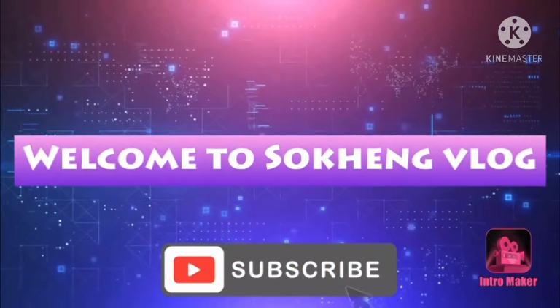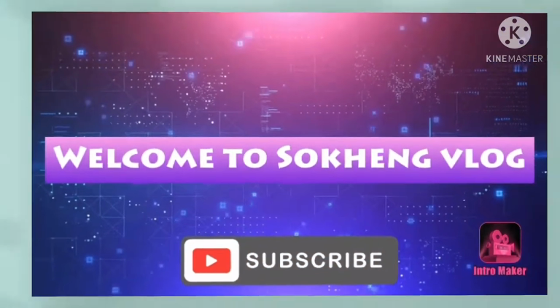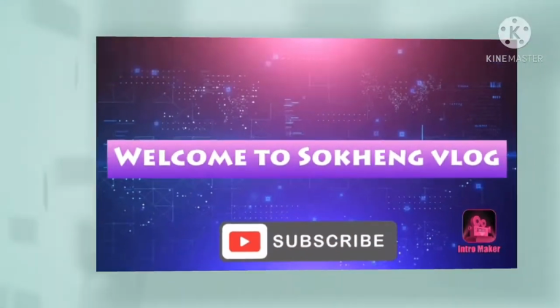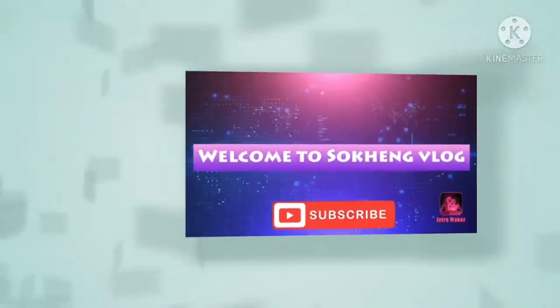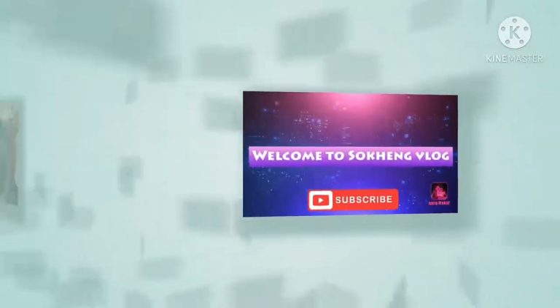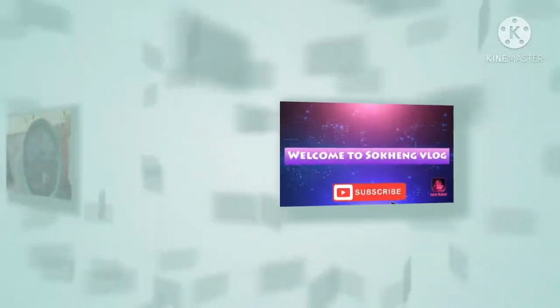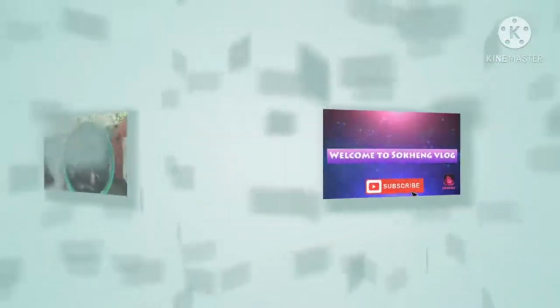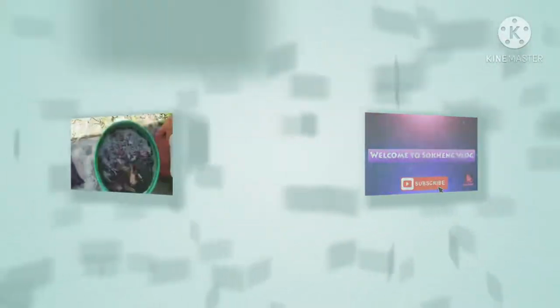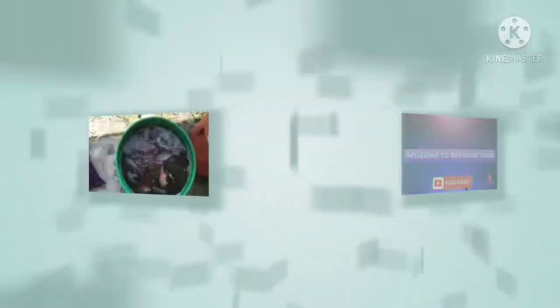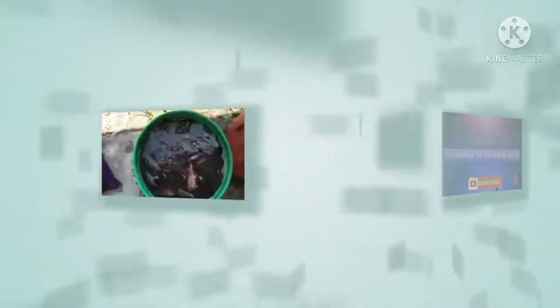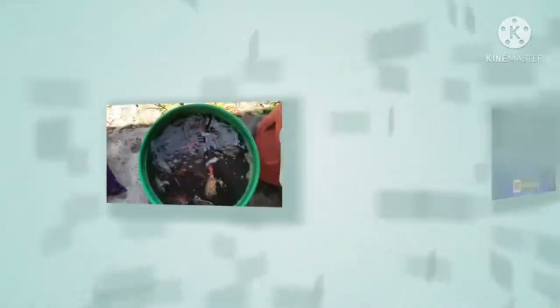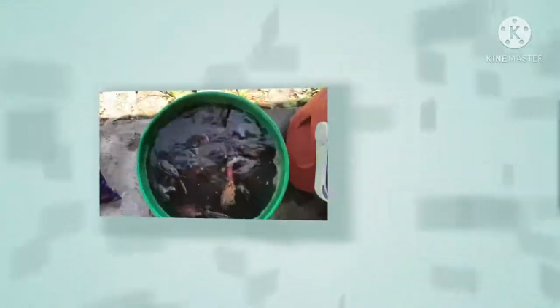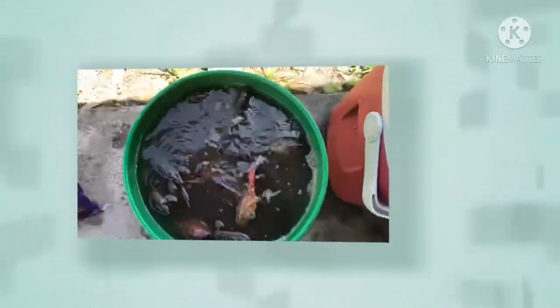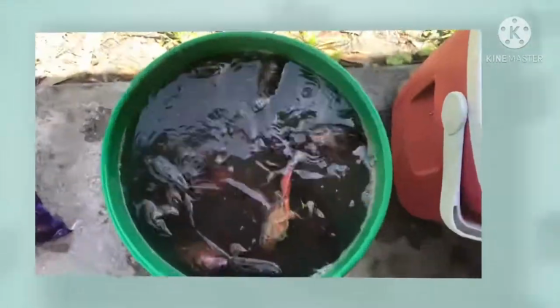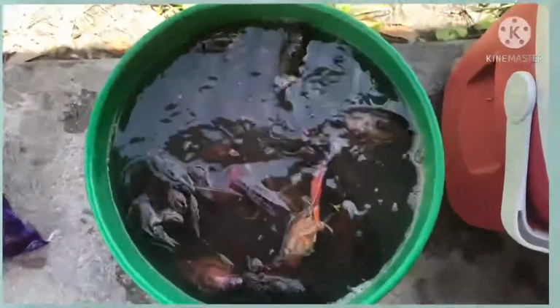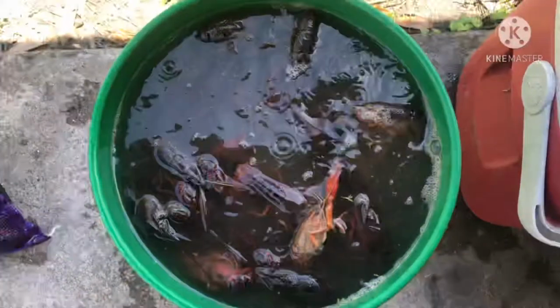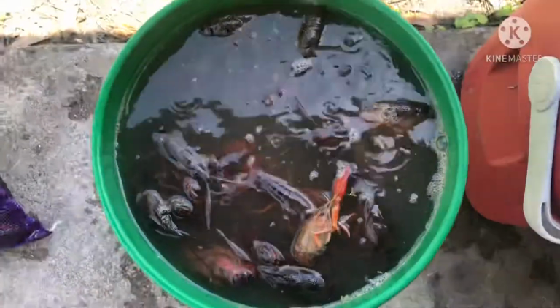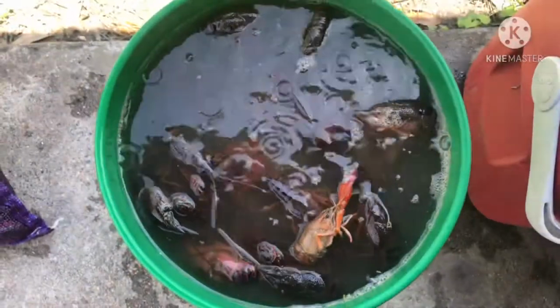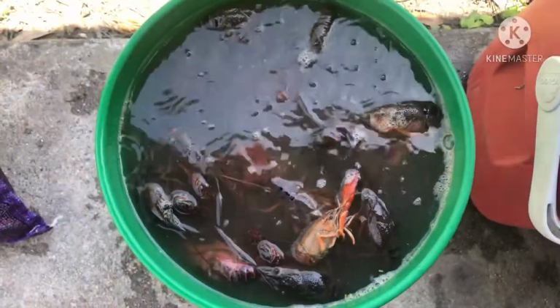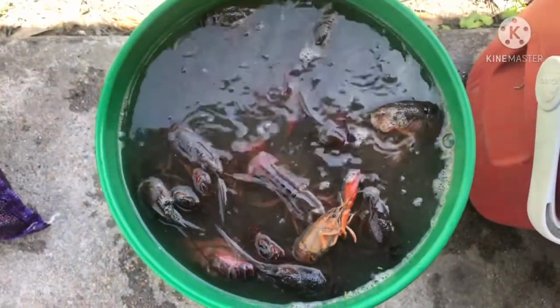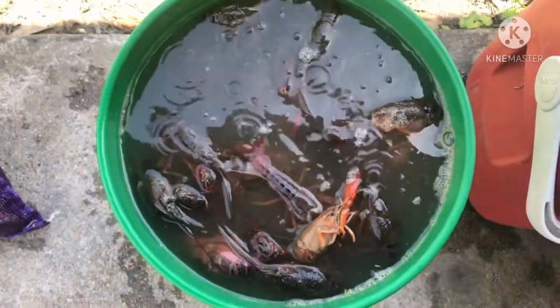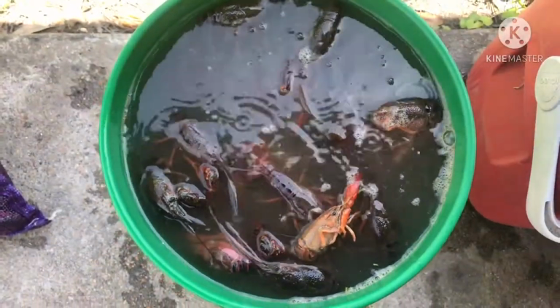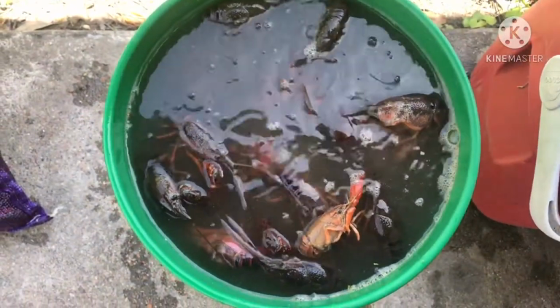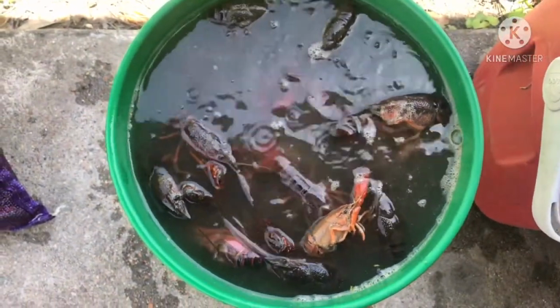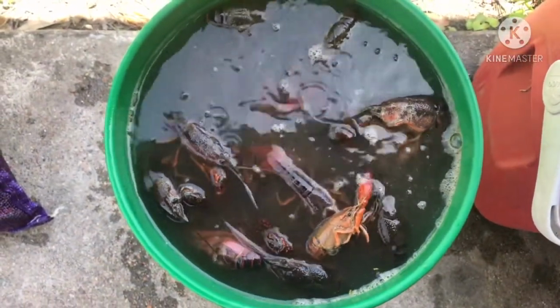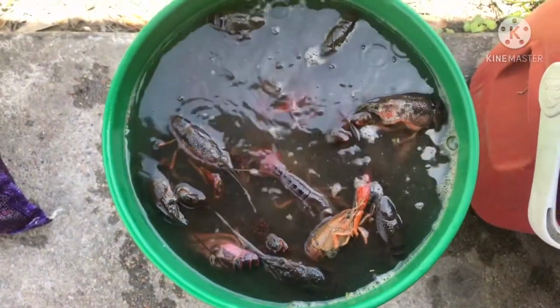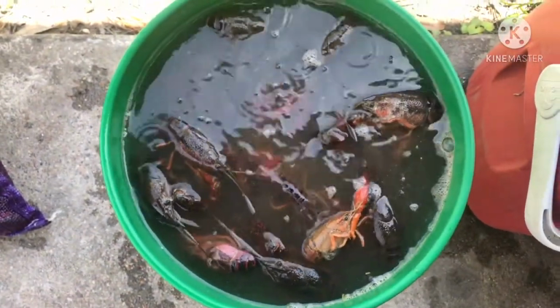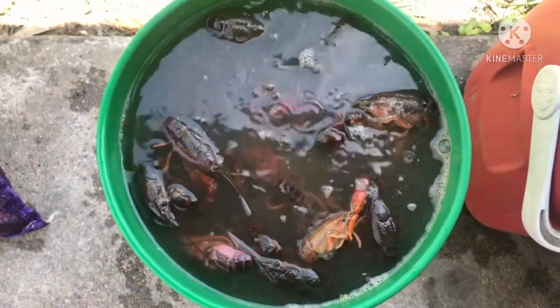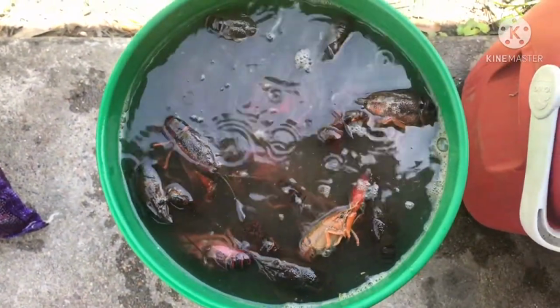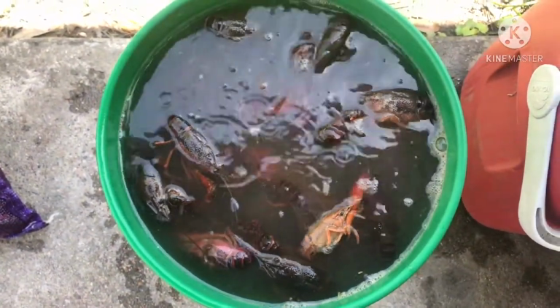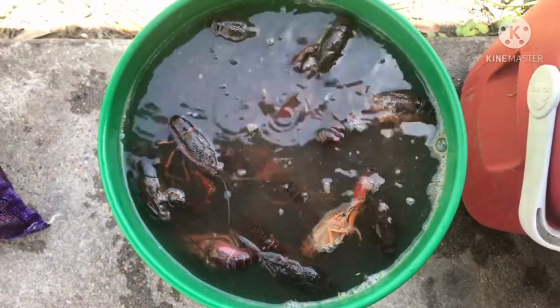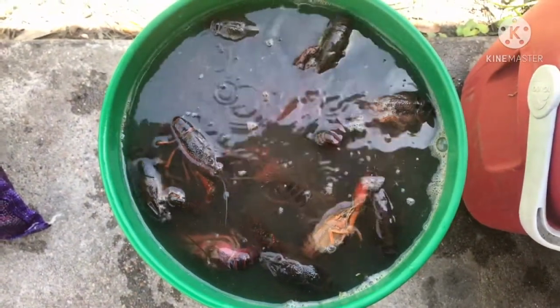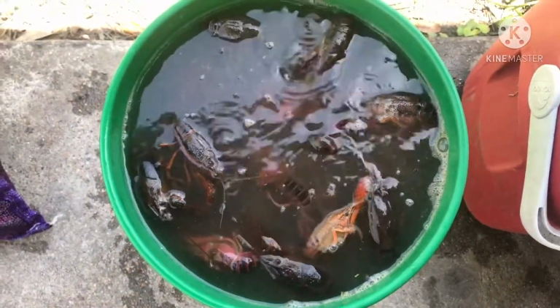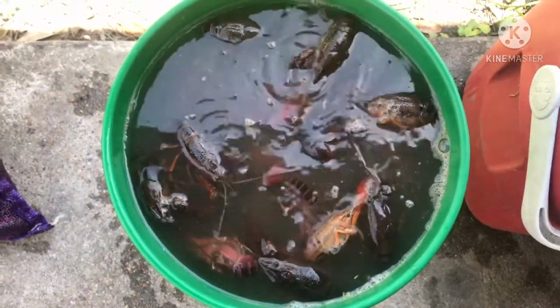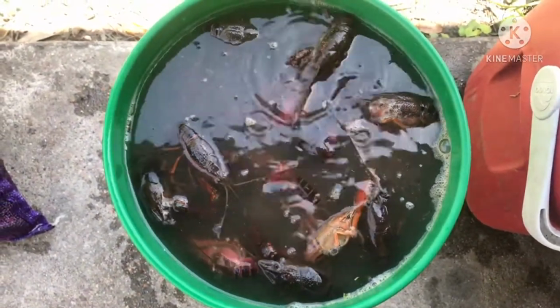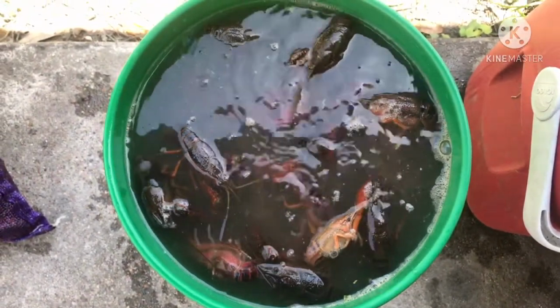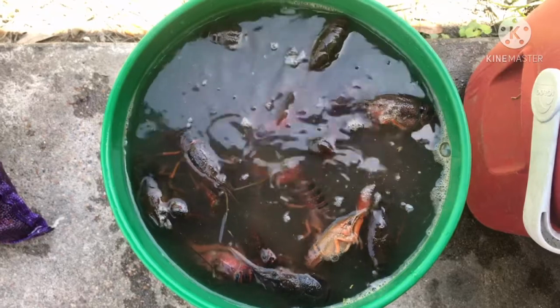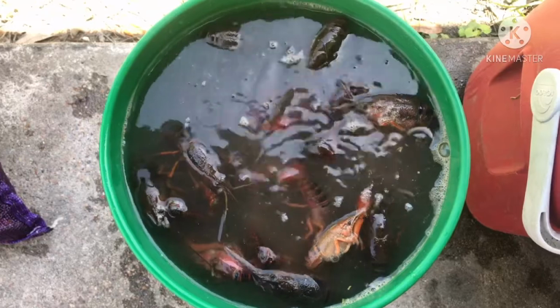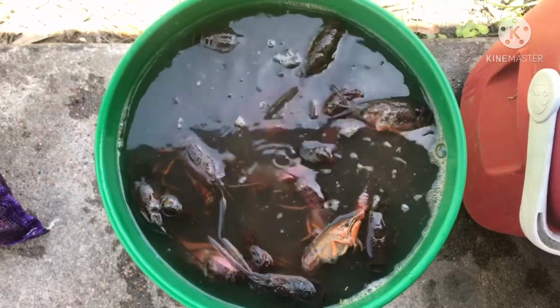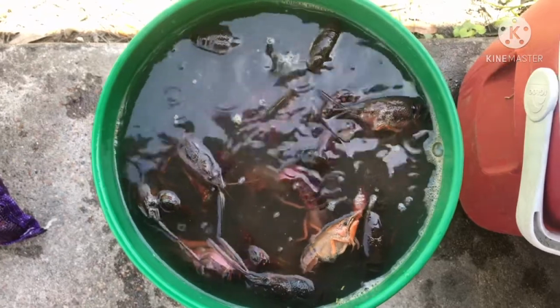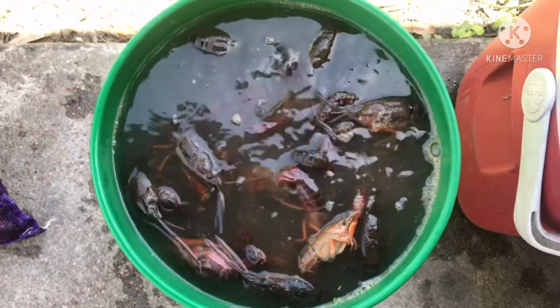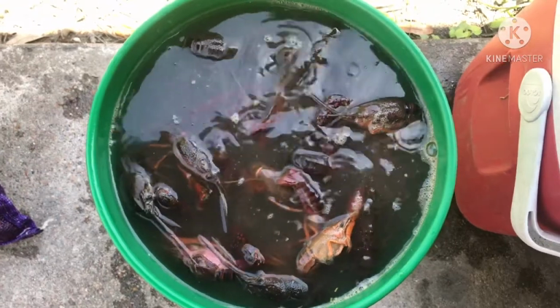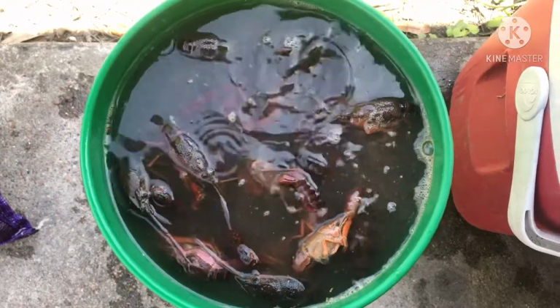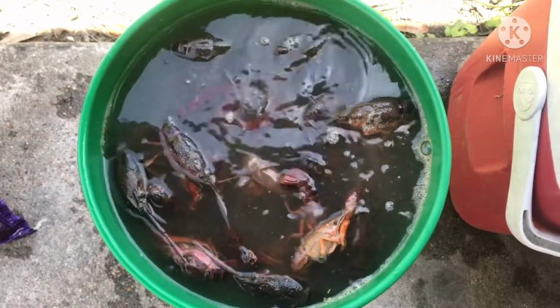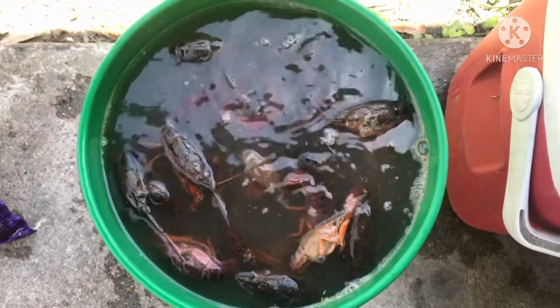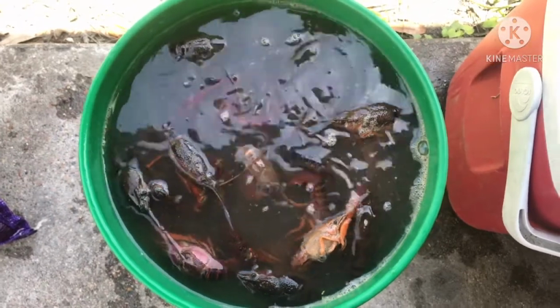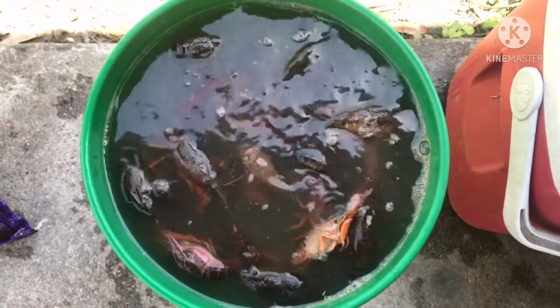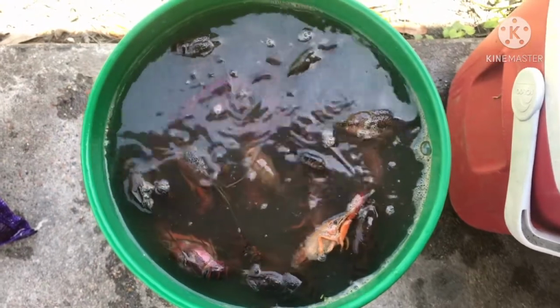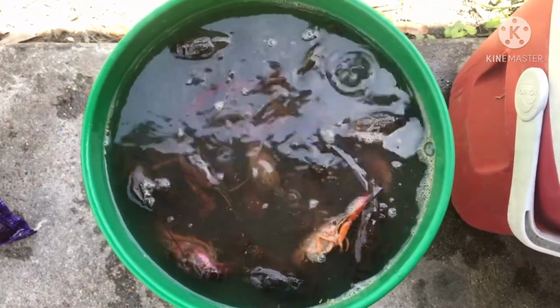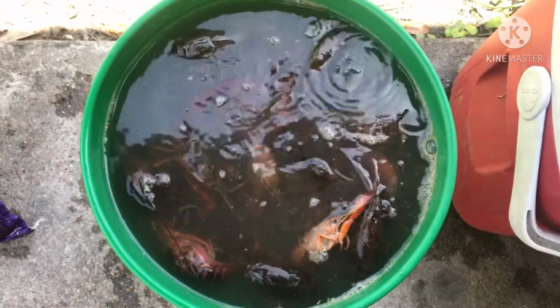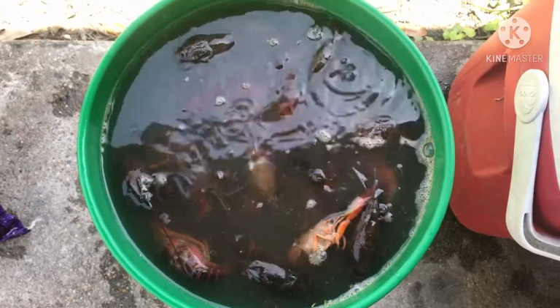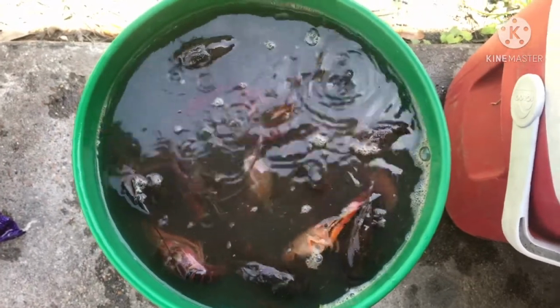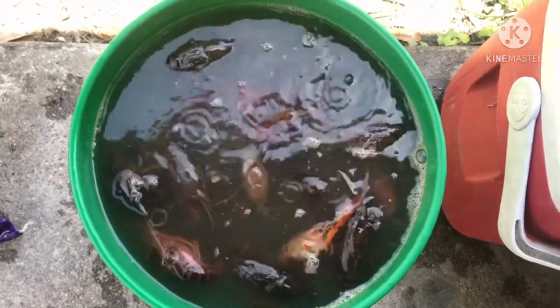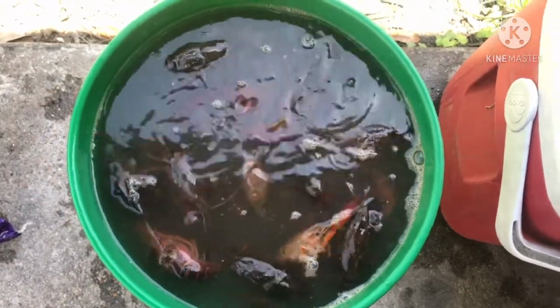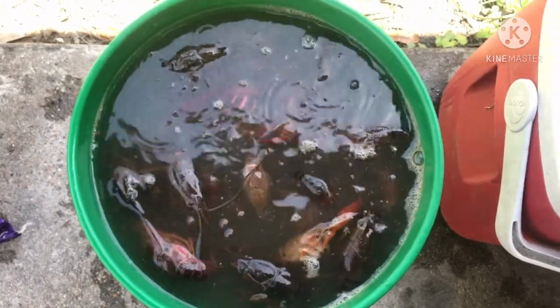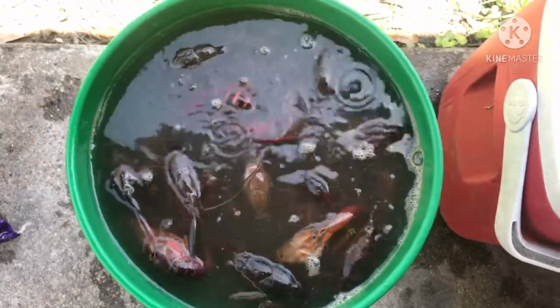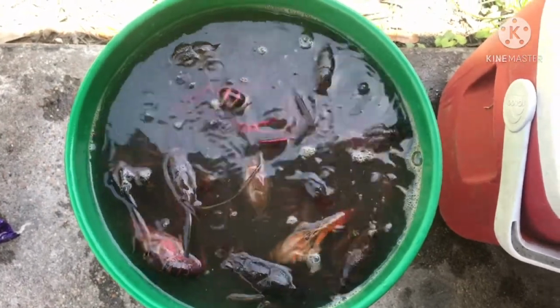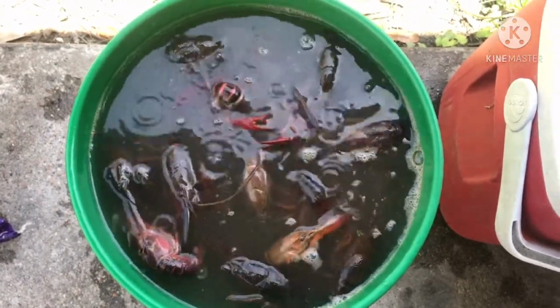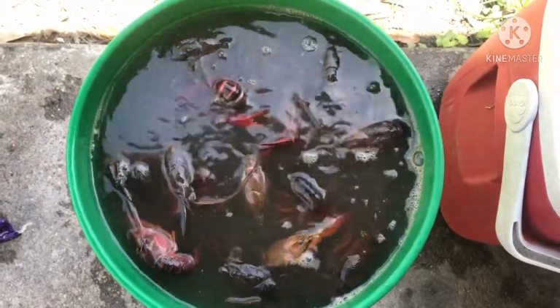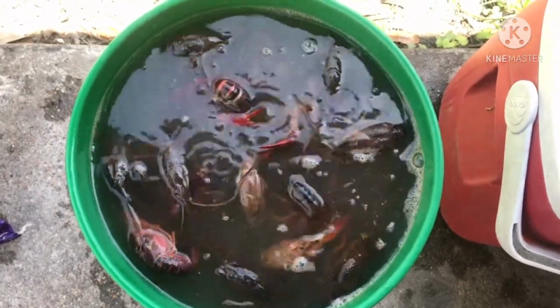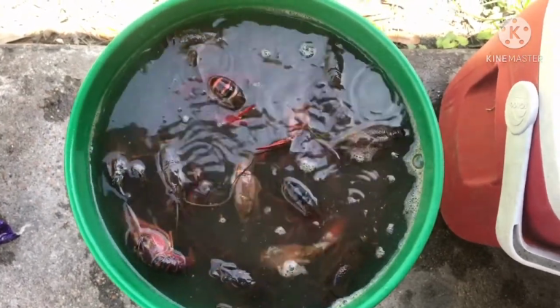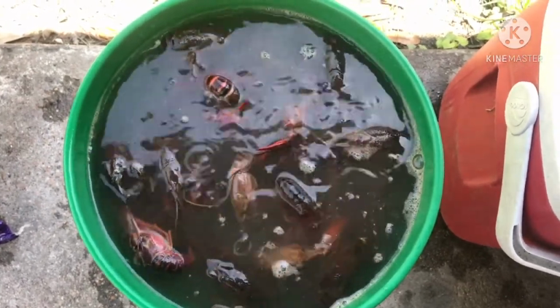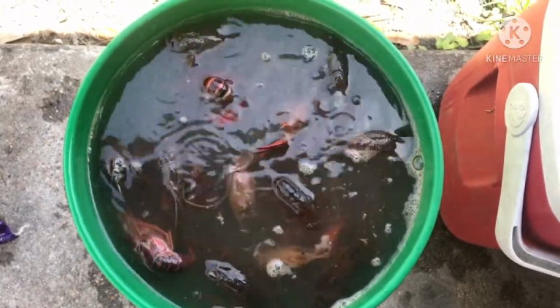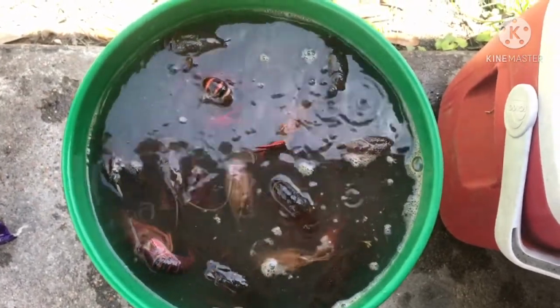Hello everyone, welcome to Subhane Vlog. Today I just want to show you how to clean the crayfish.